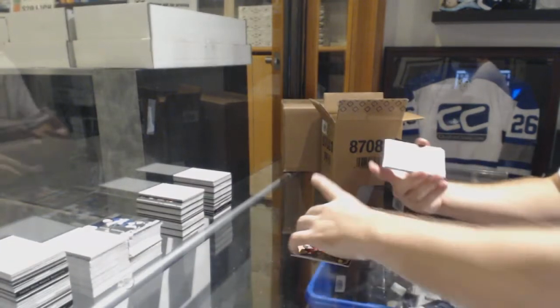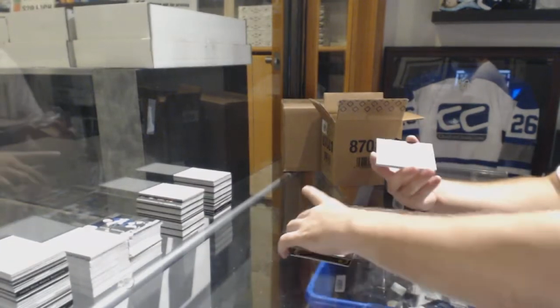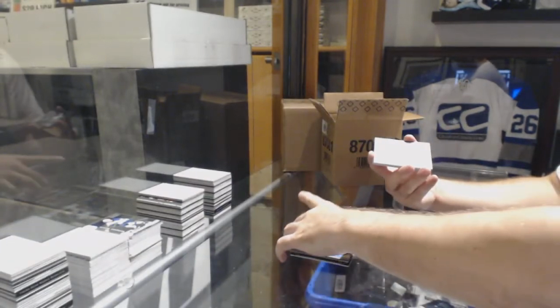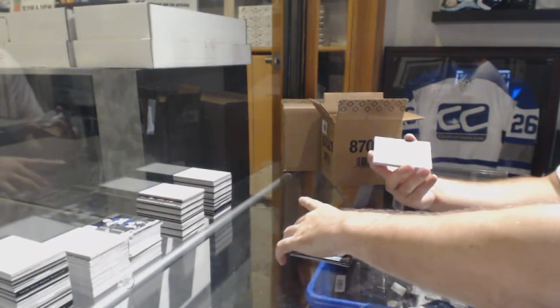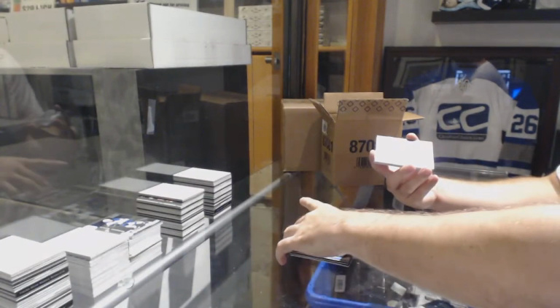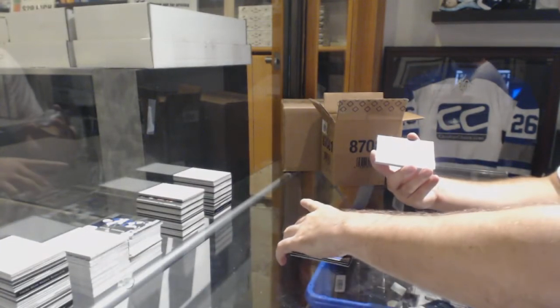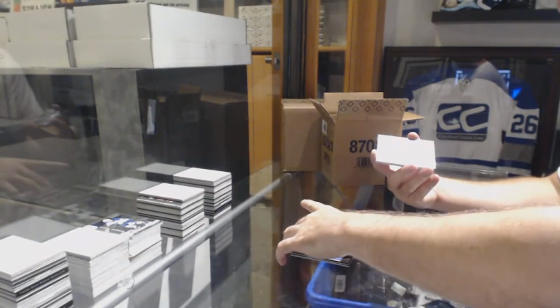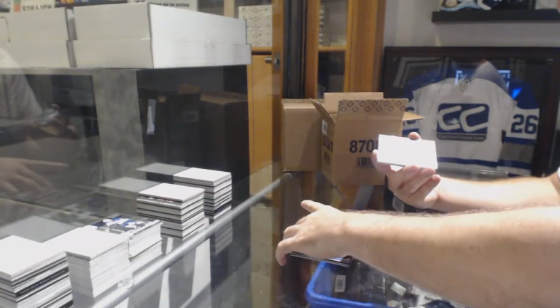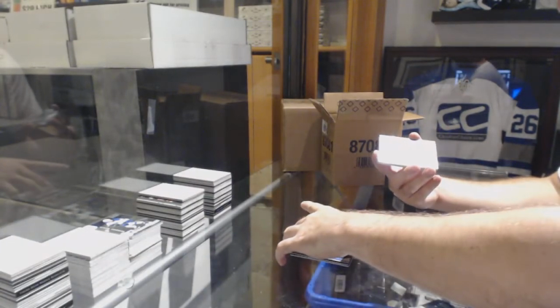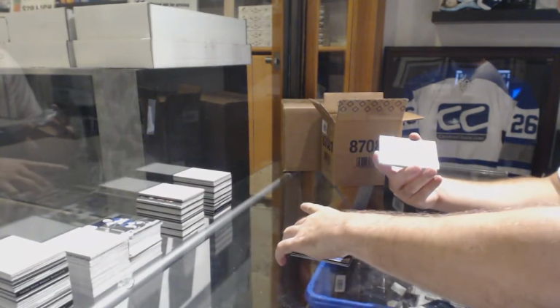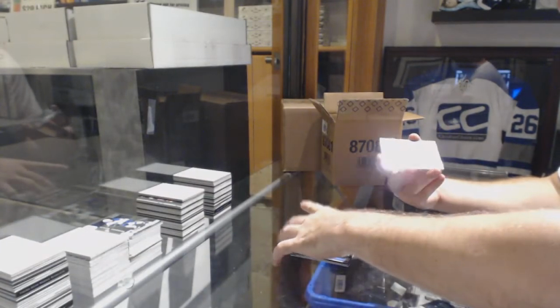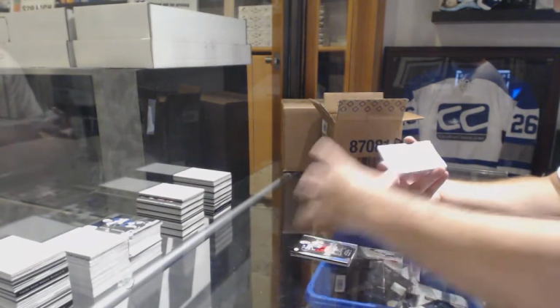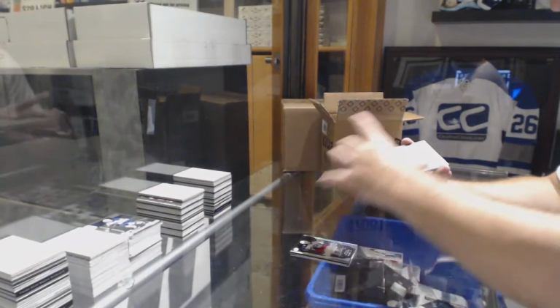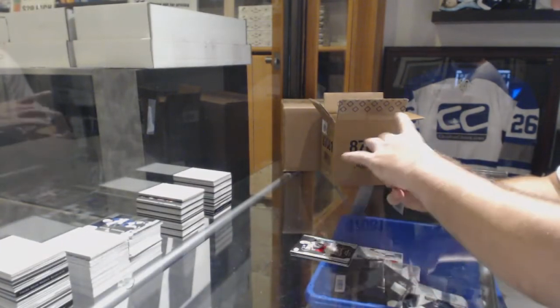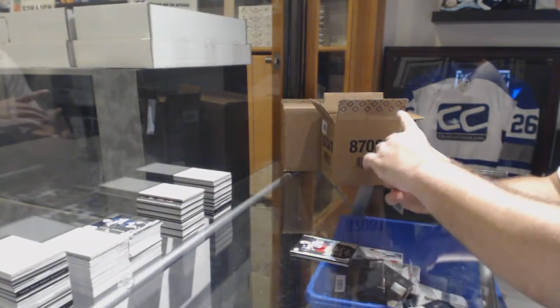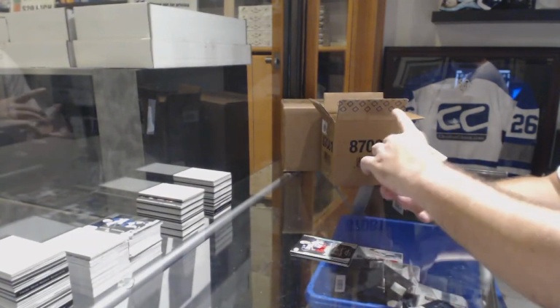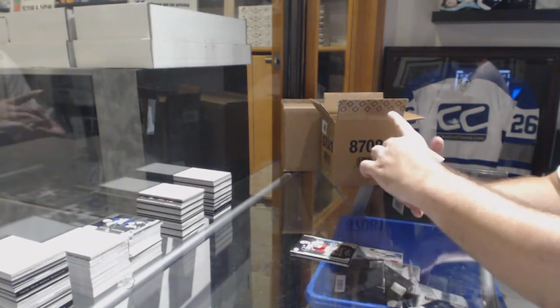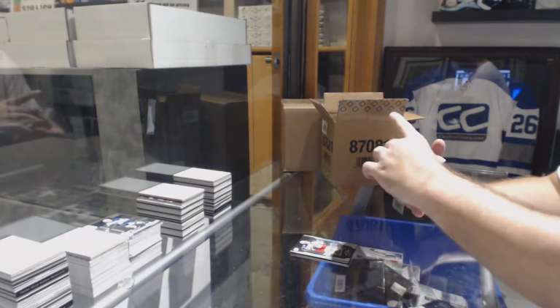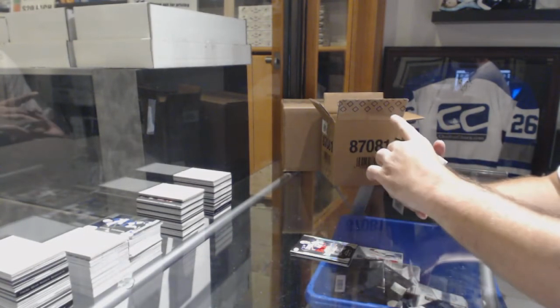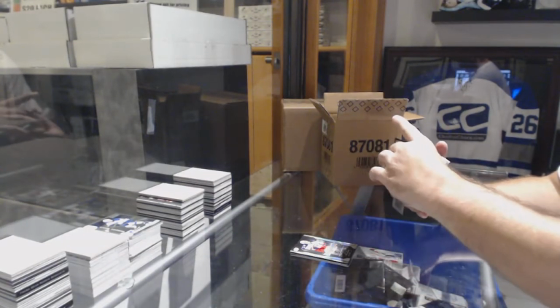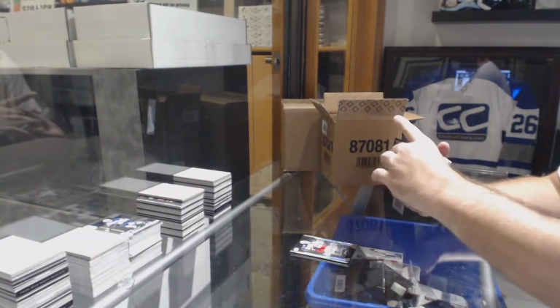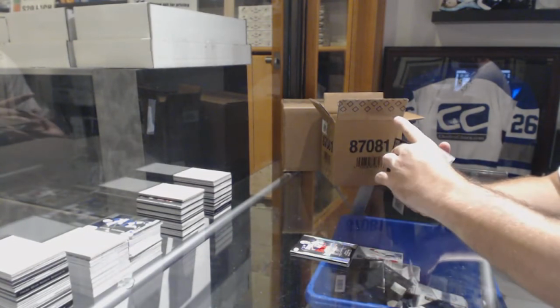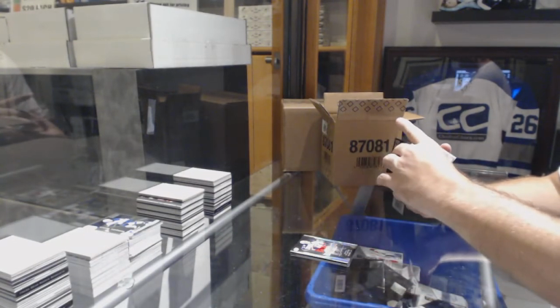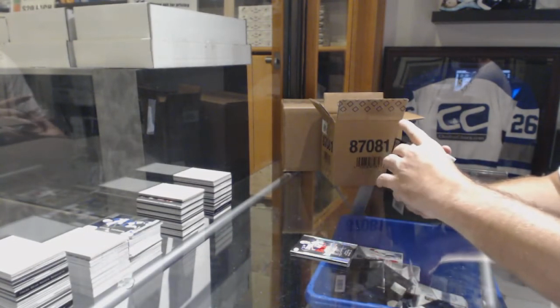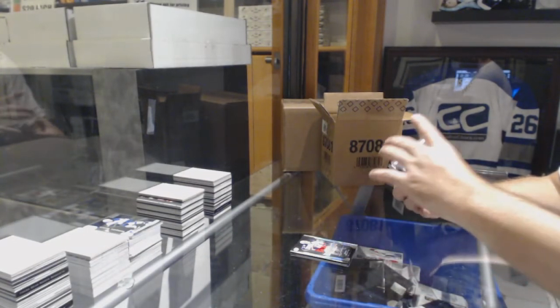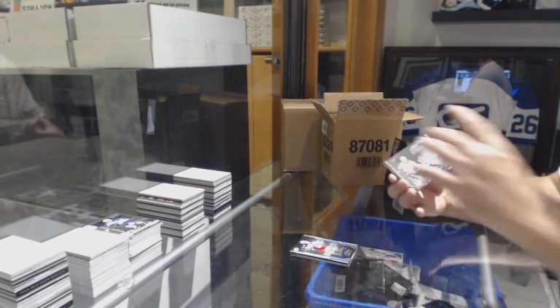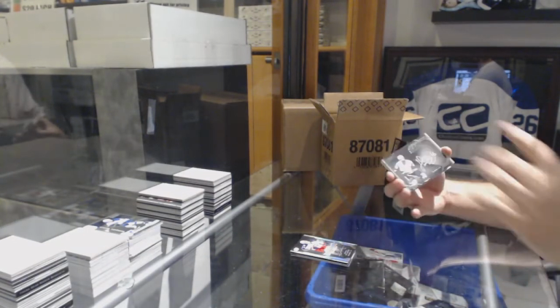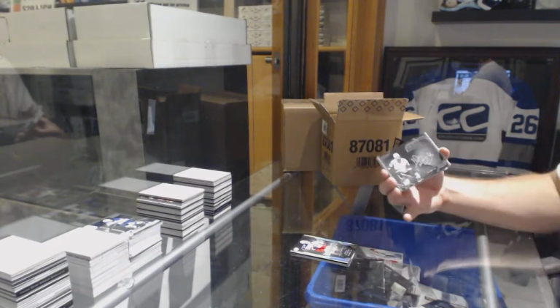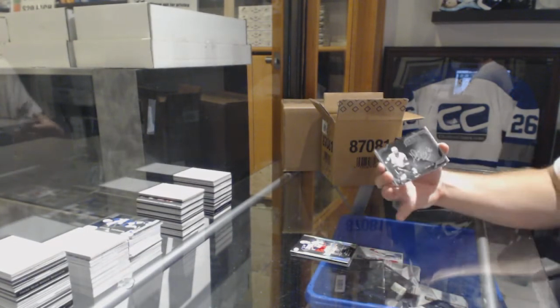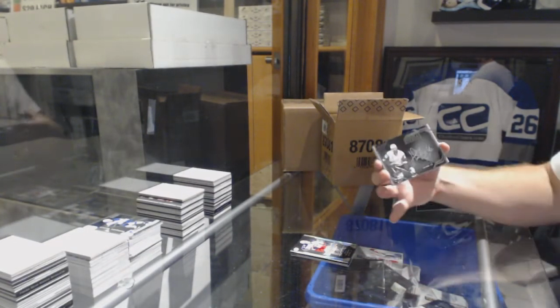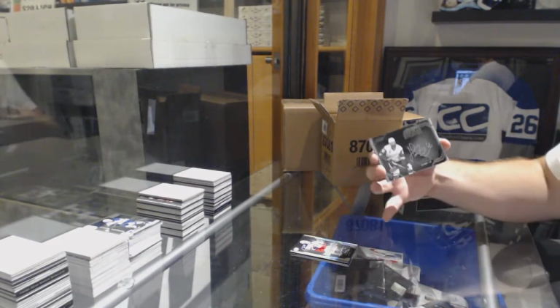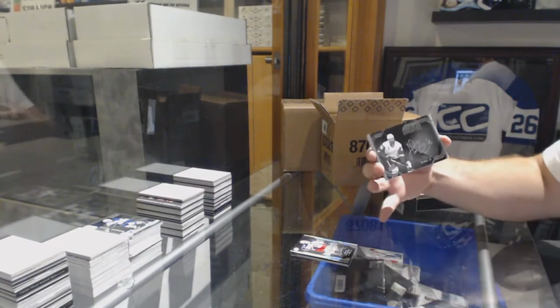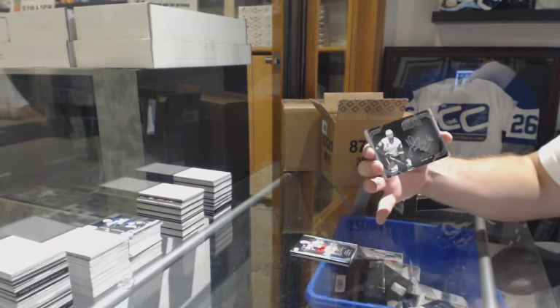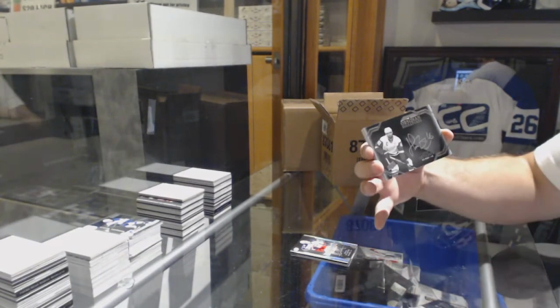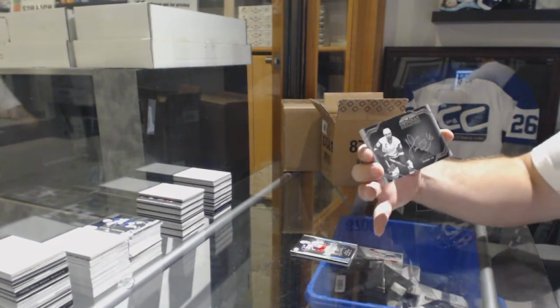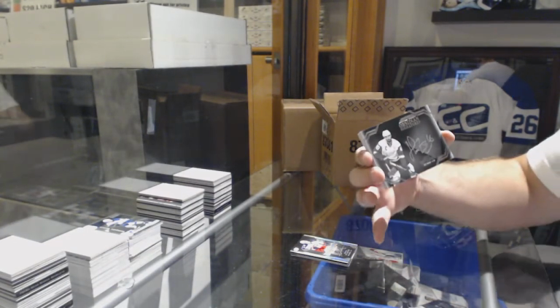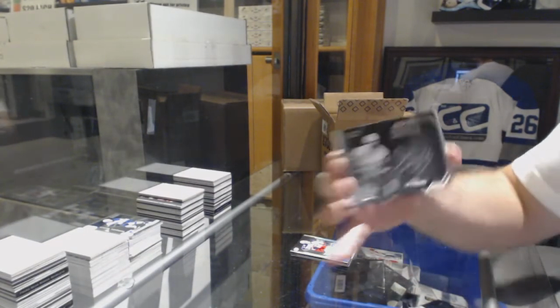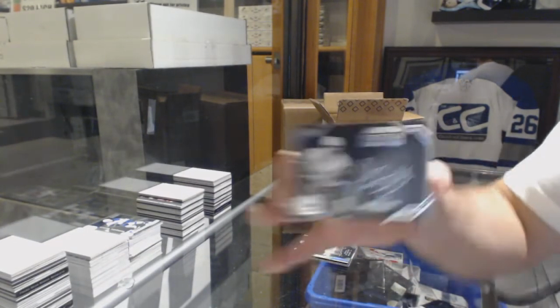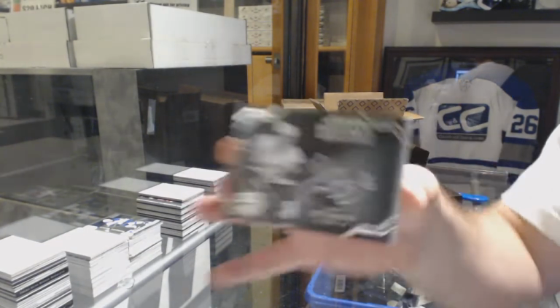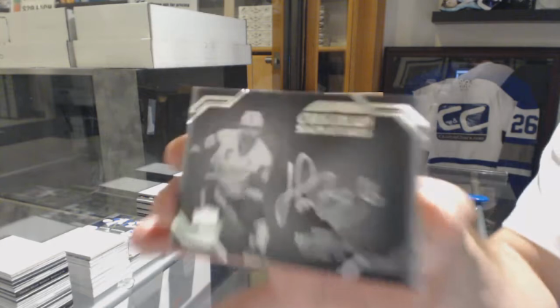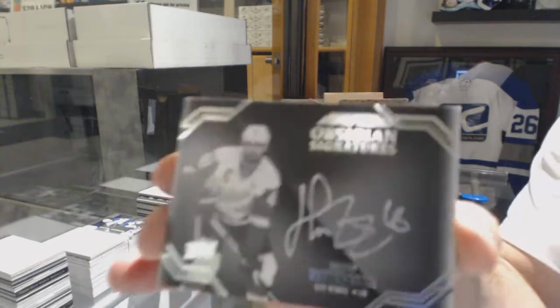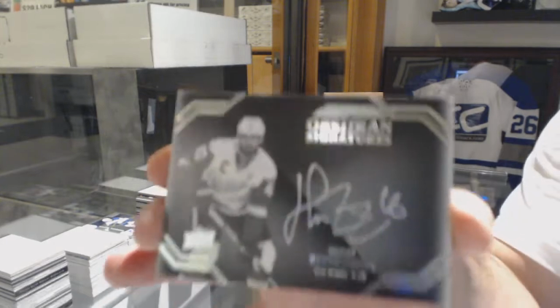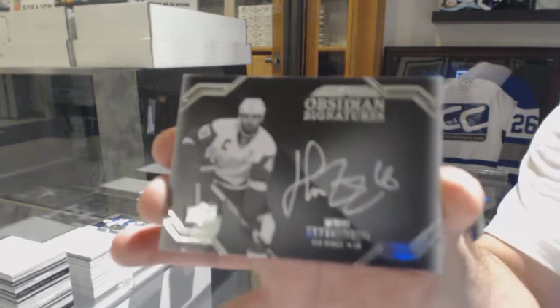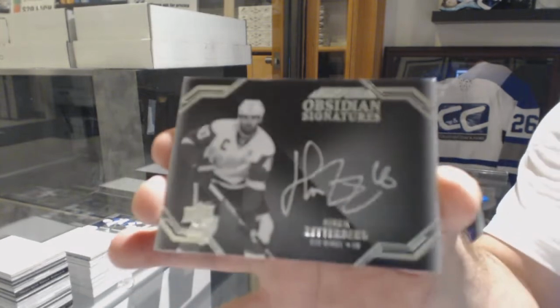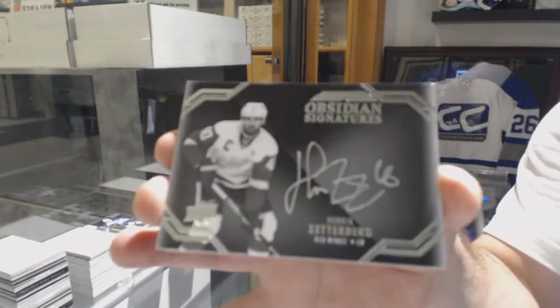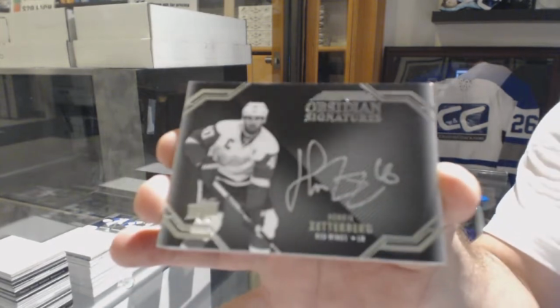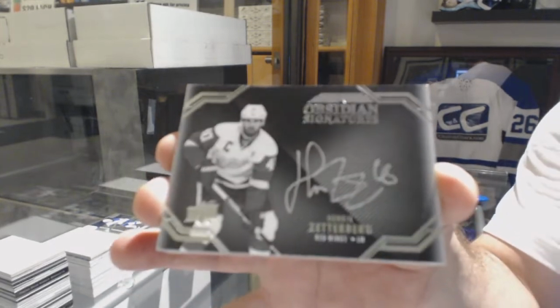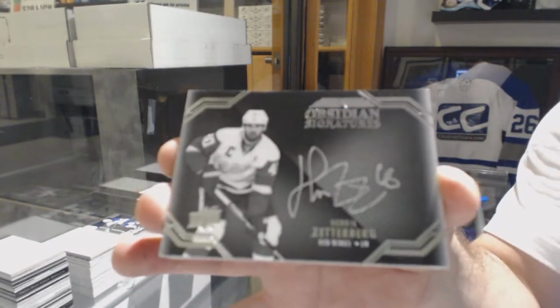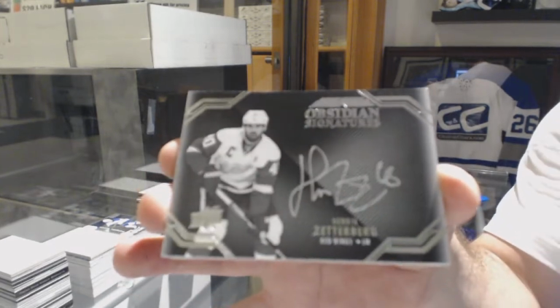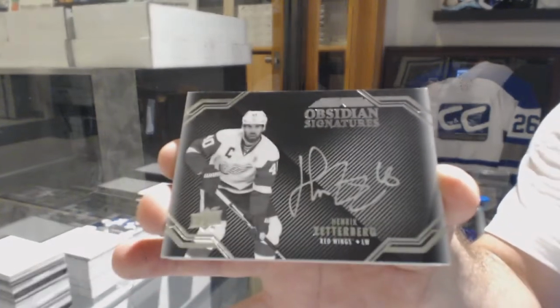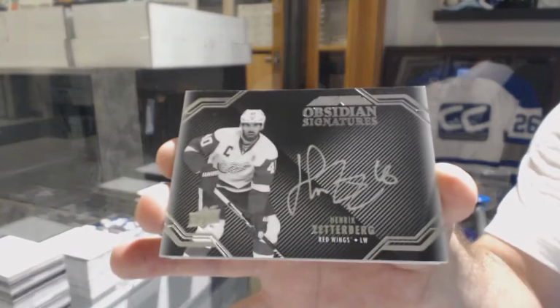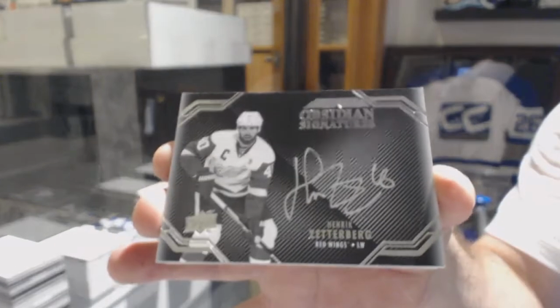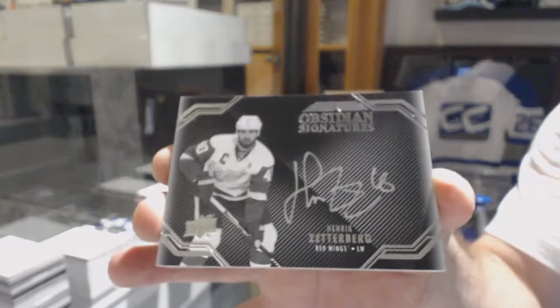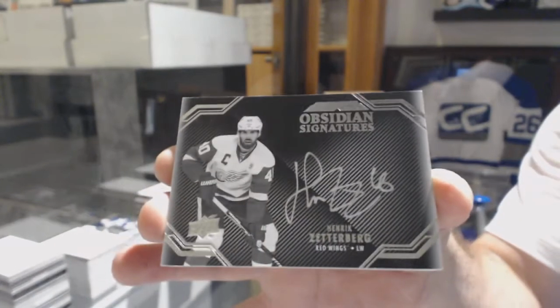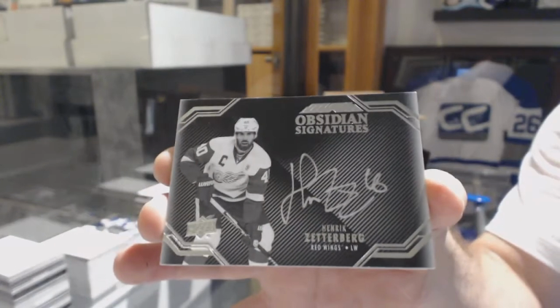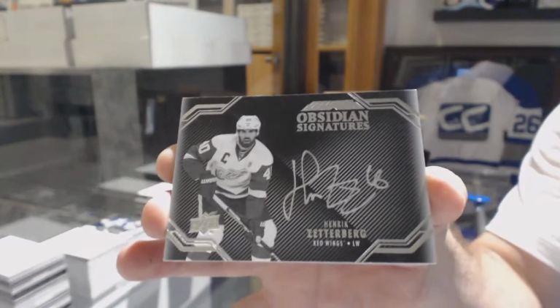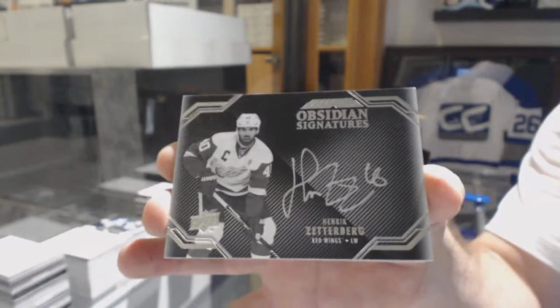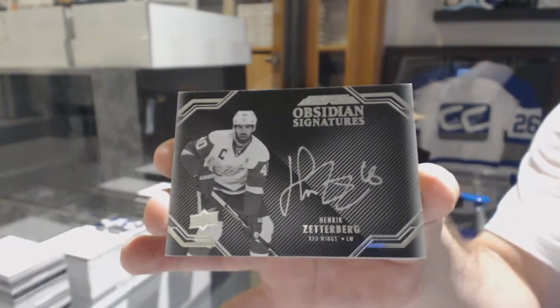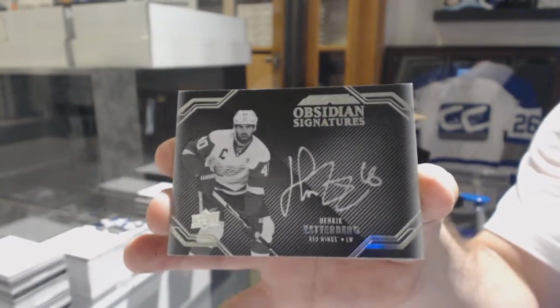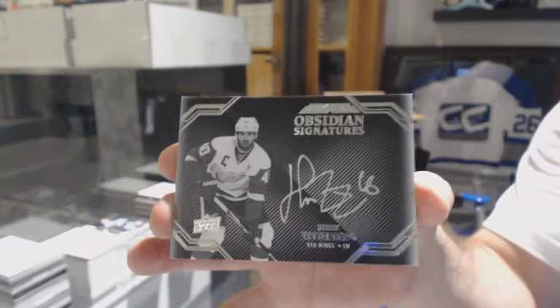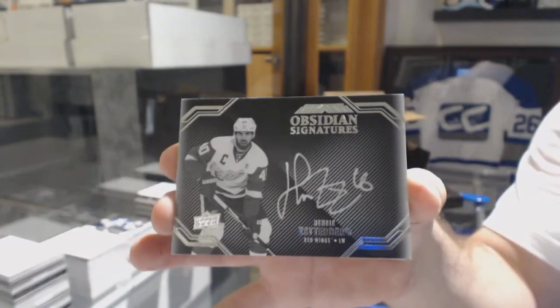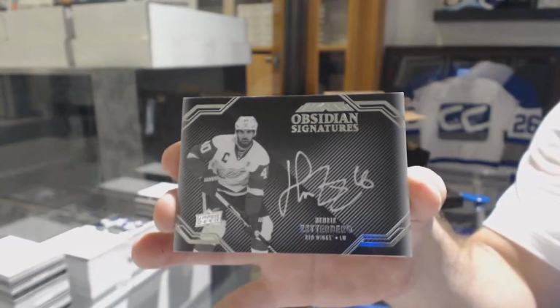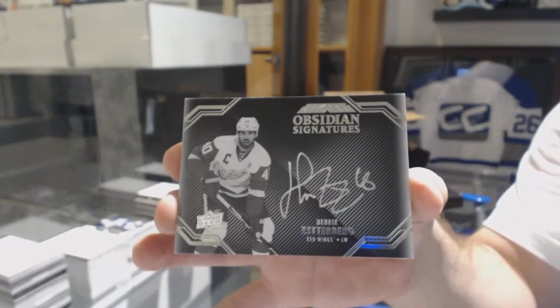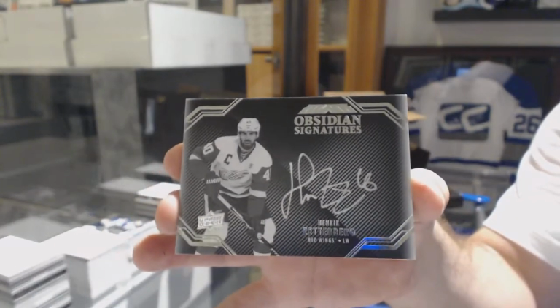For the Red Wings, Obsidian Signatures, Henrik Zetterberg.